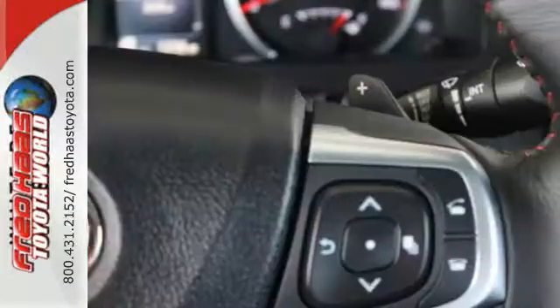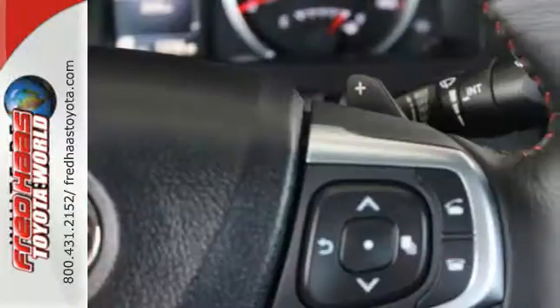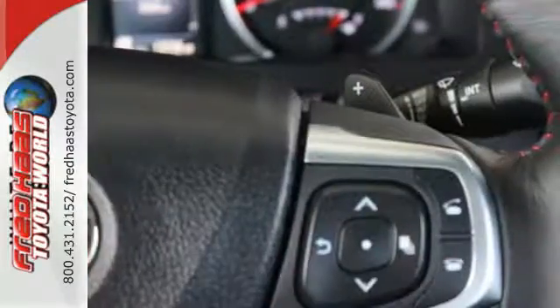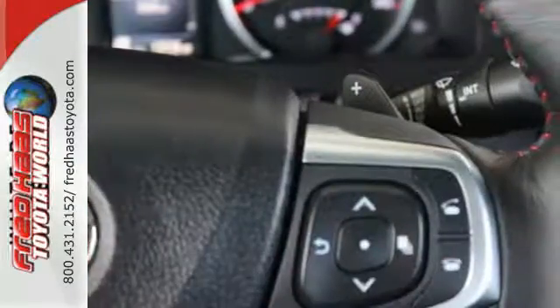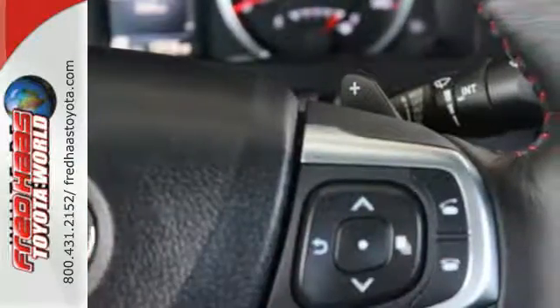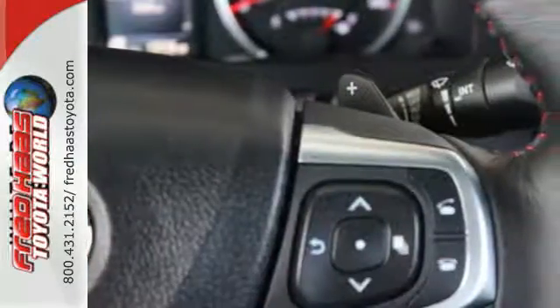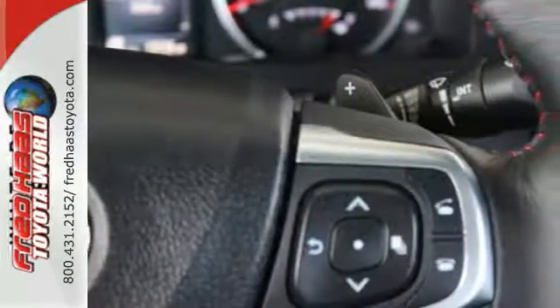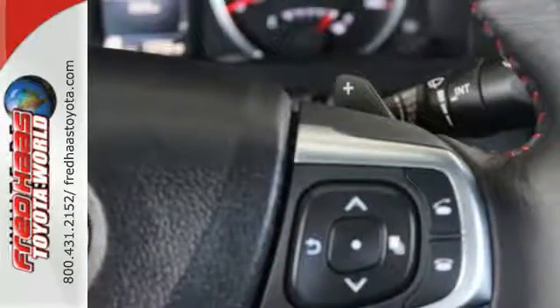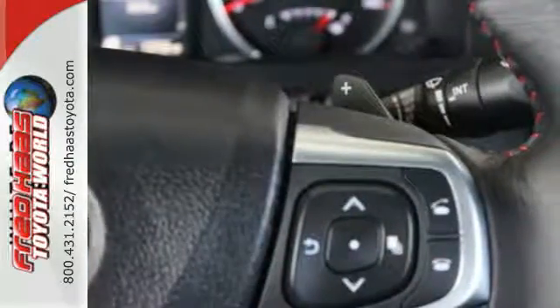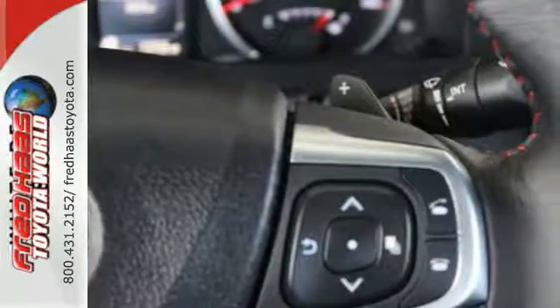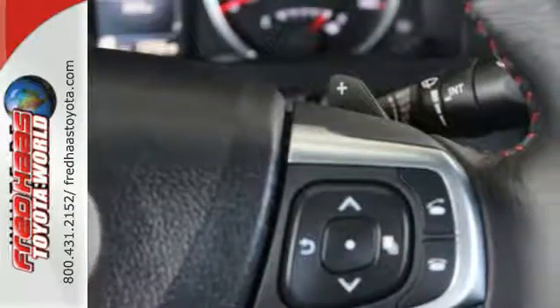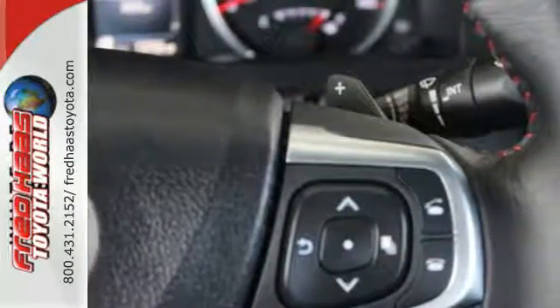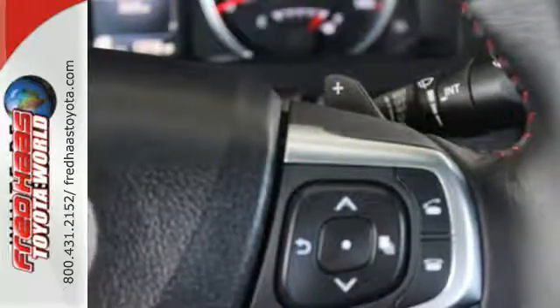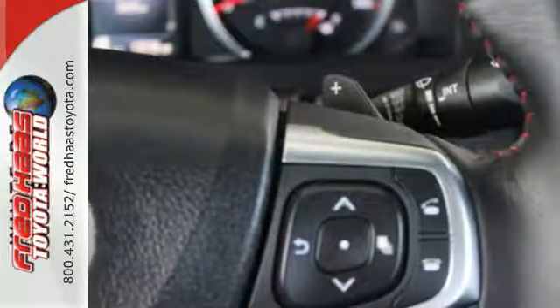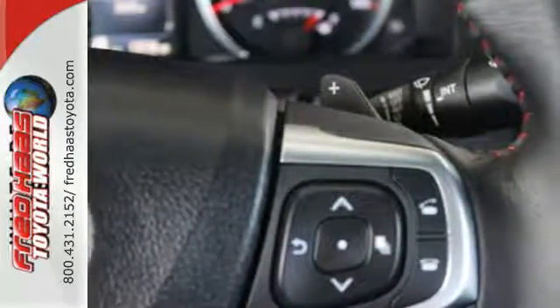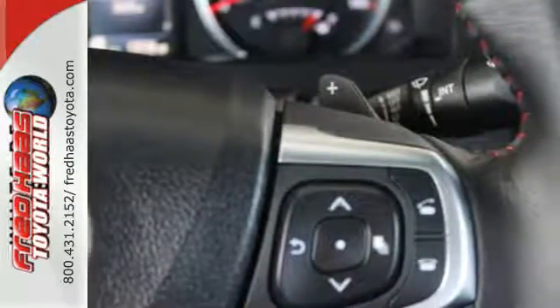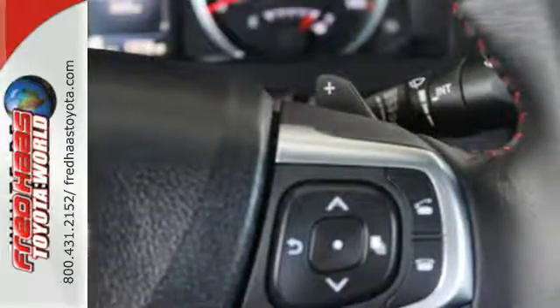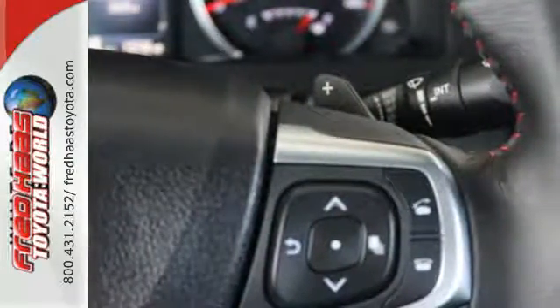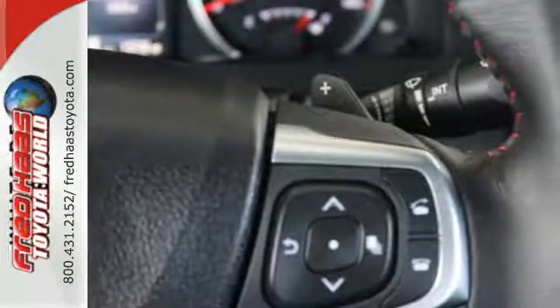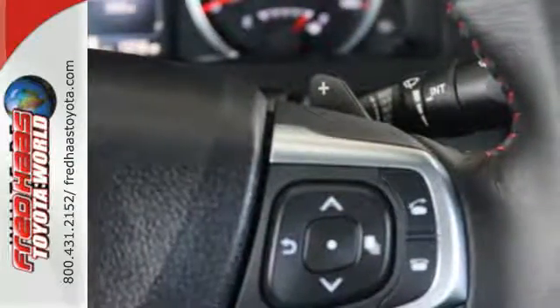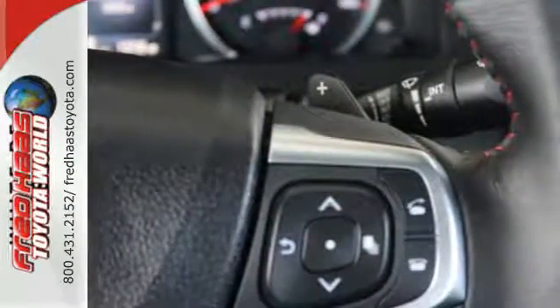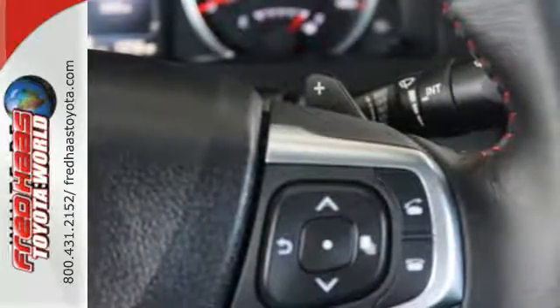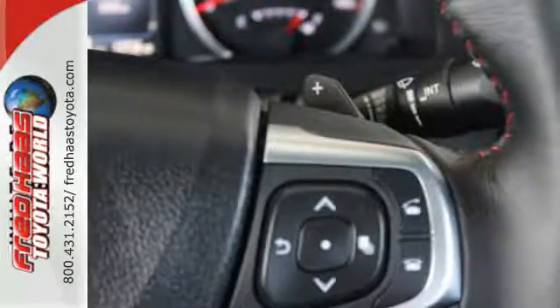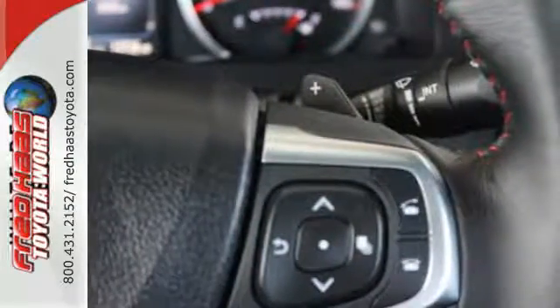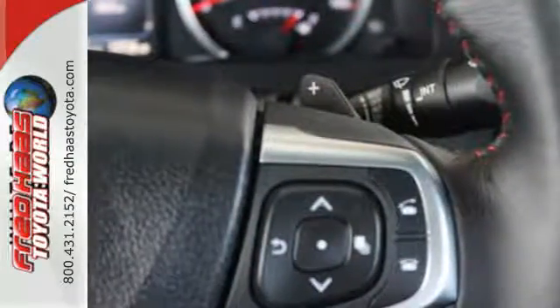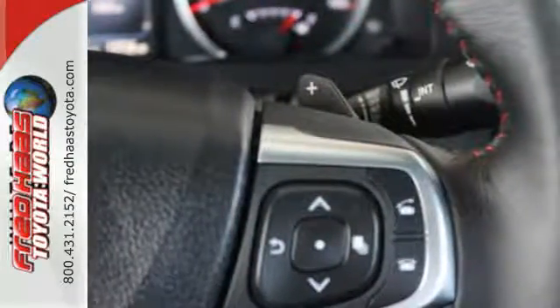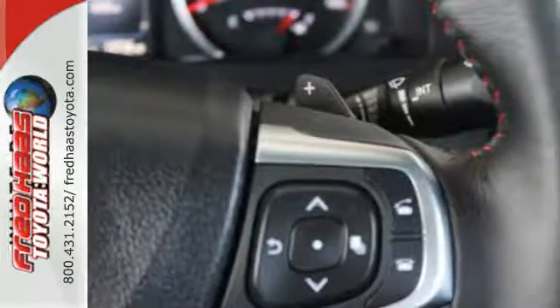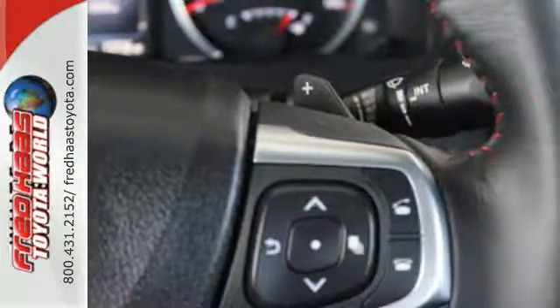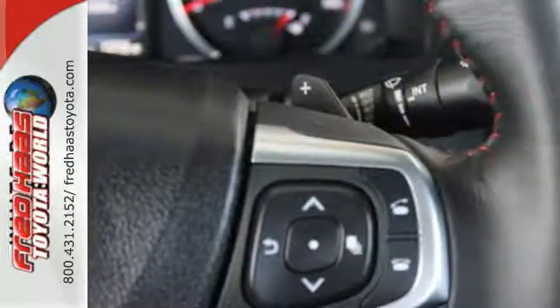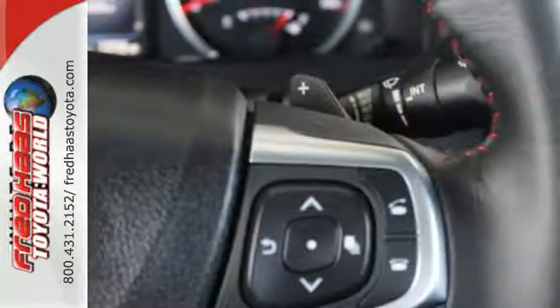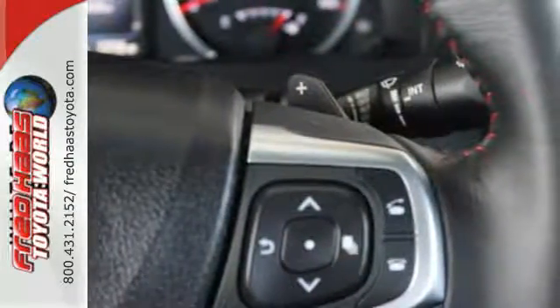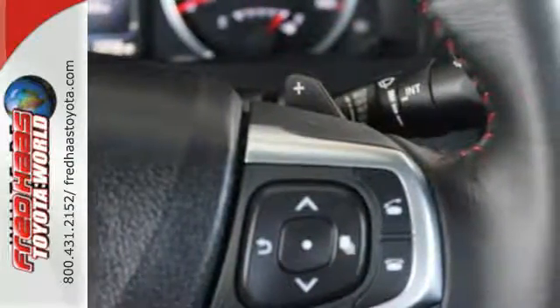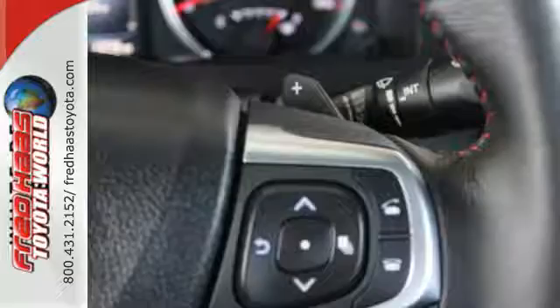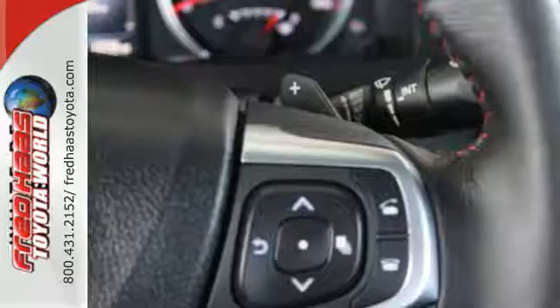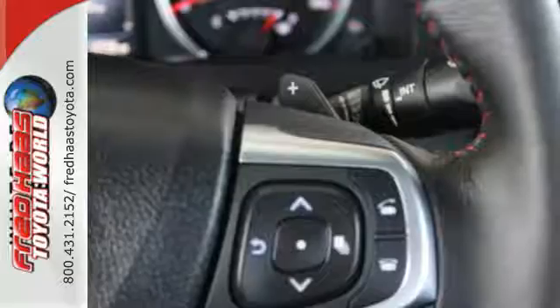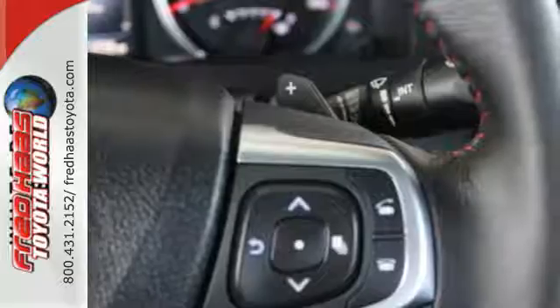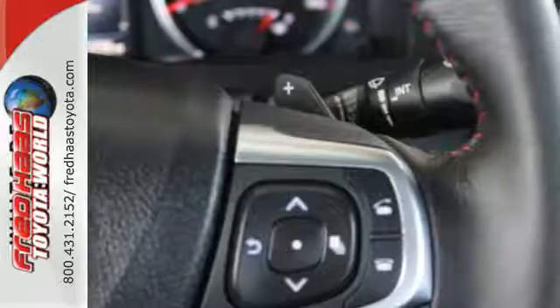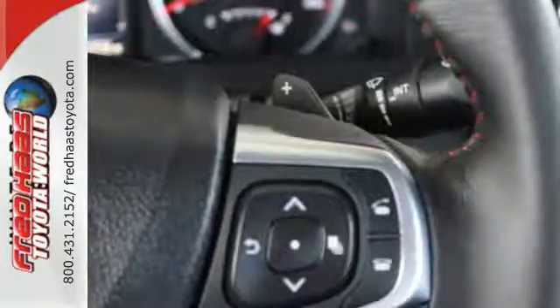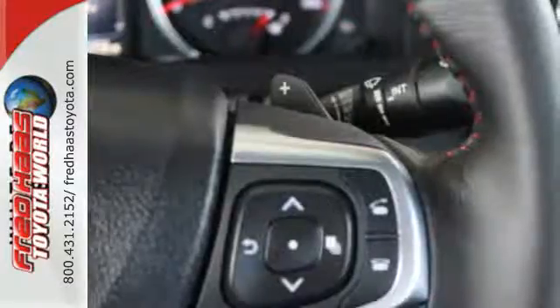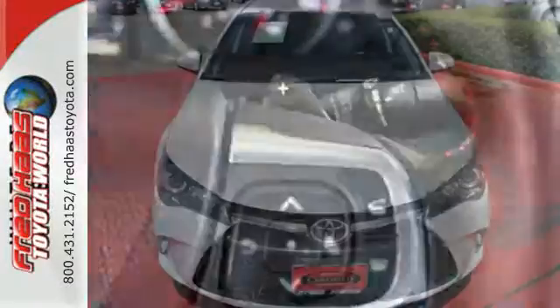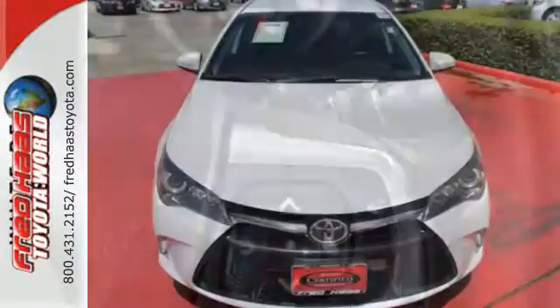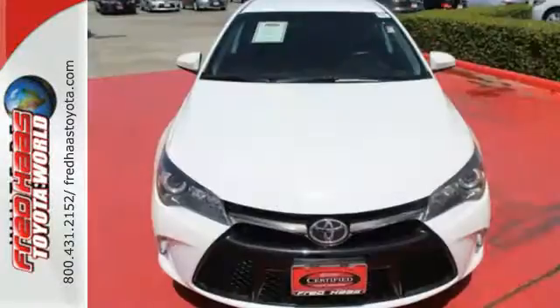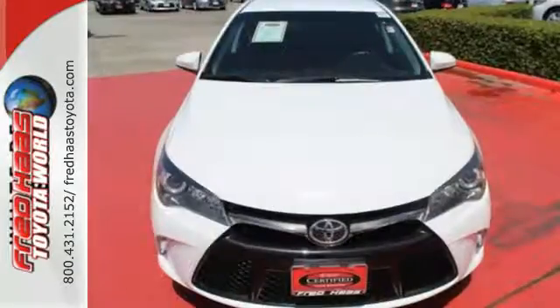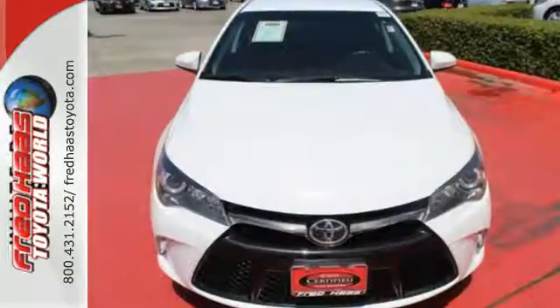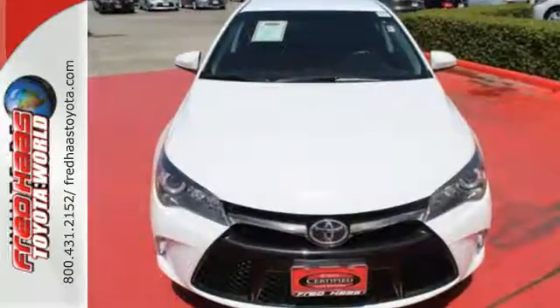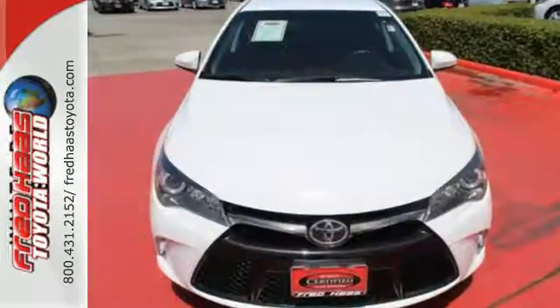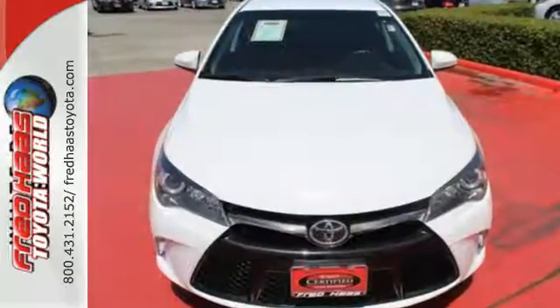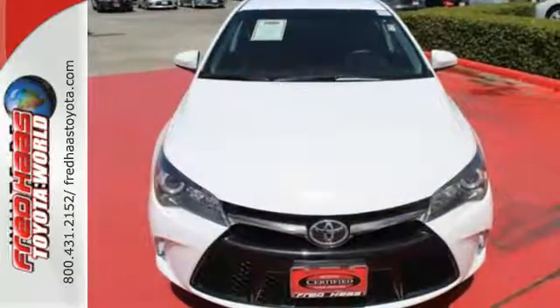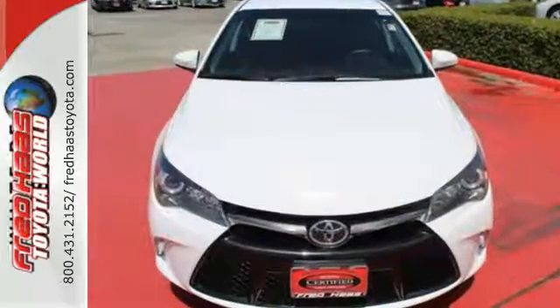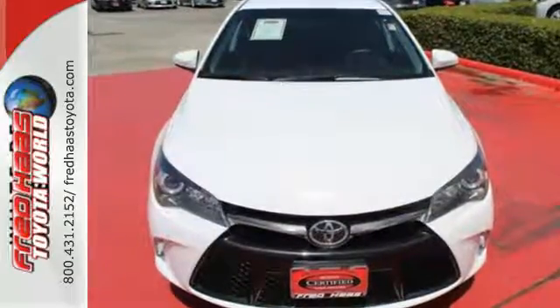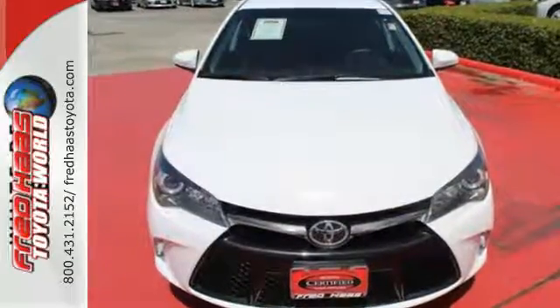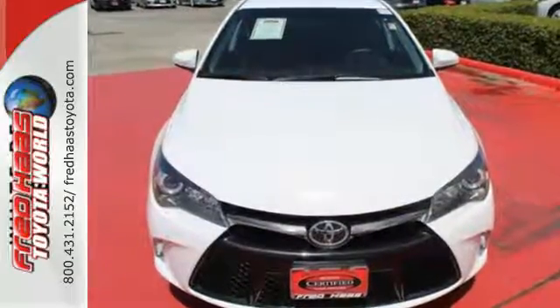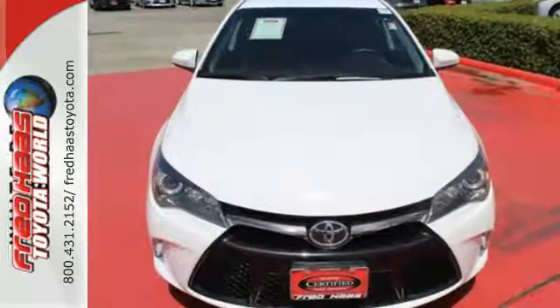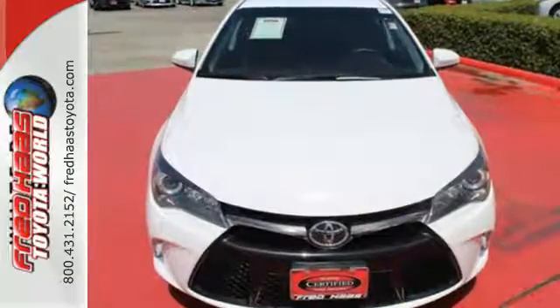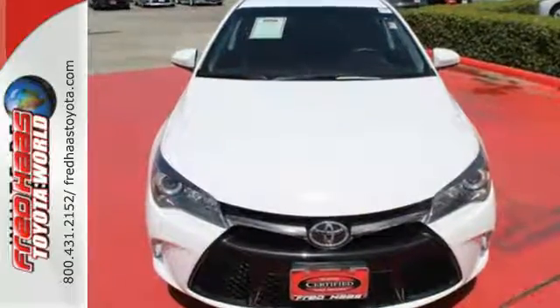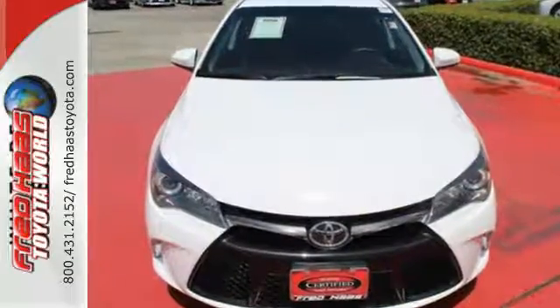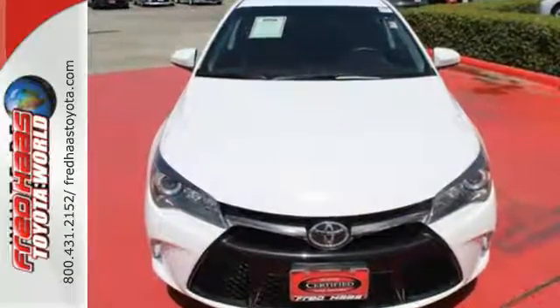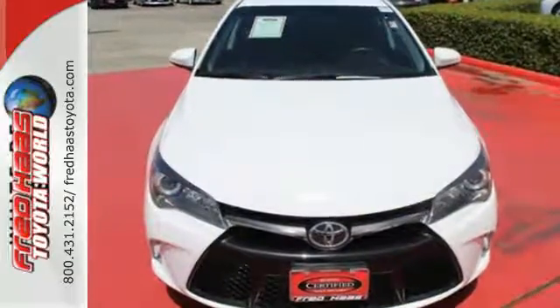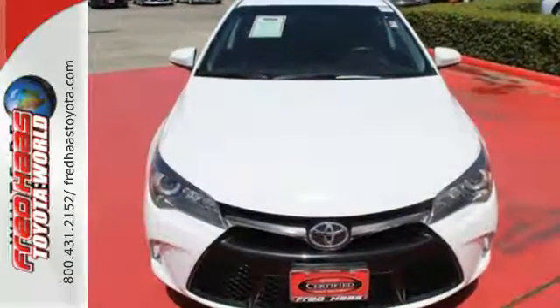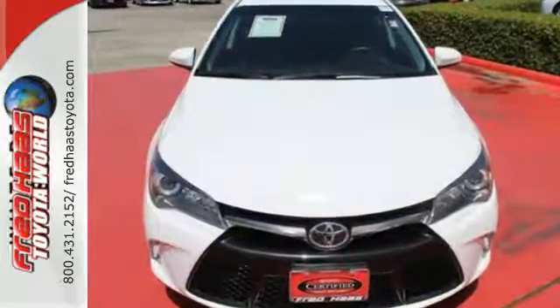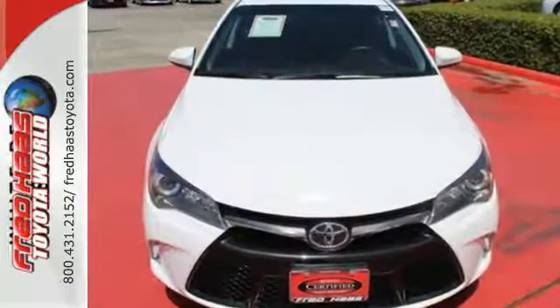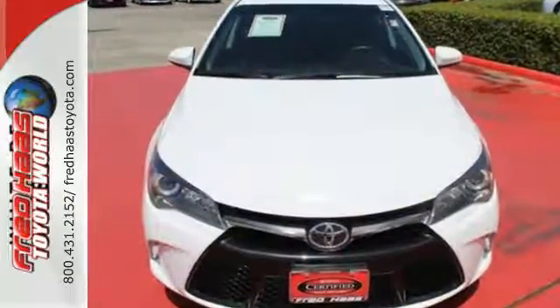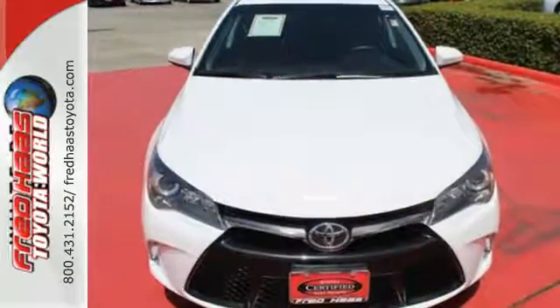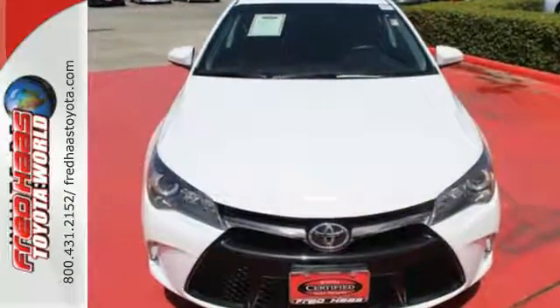Reward yourself with one of the most recognizable and reliable cars on the road. Make this Camry yours today.